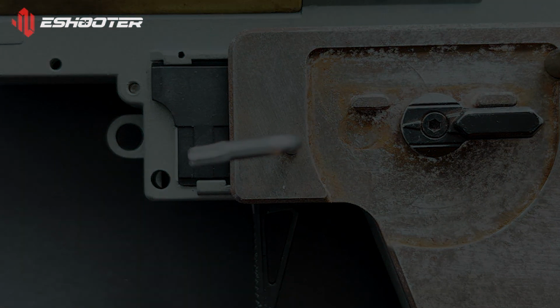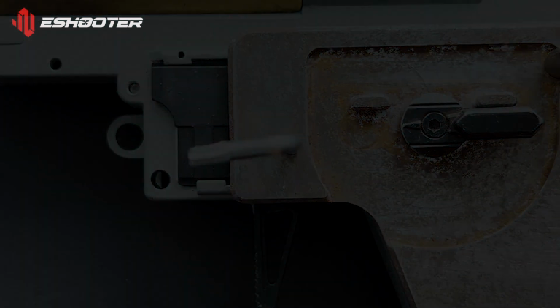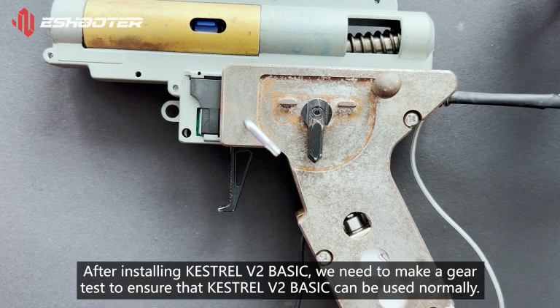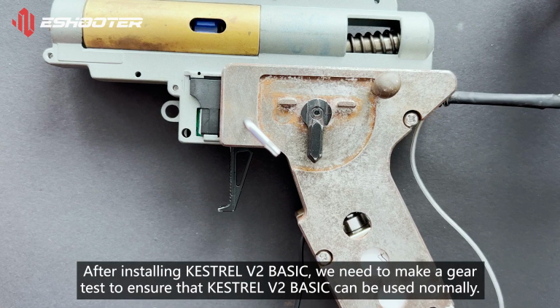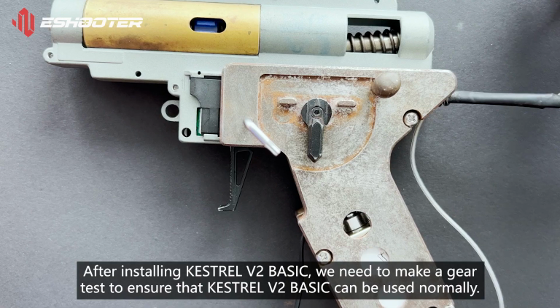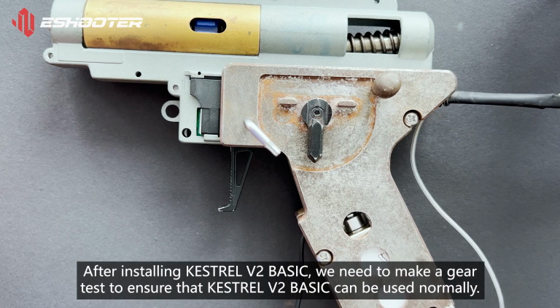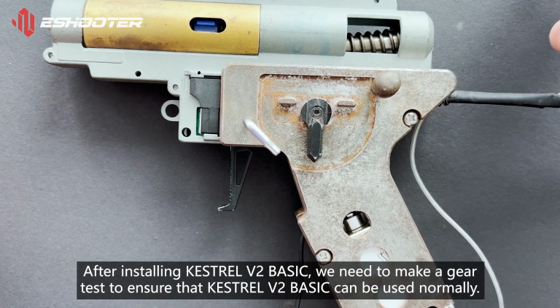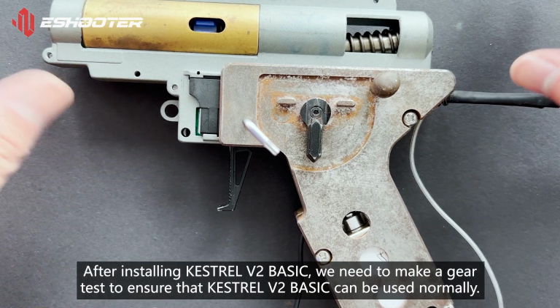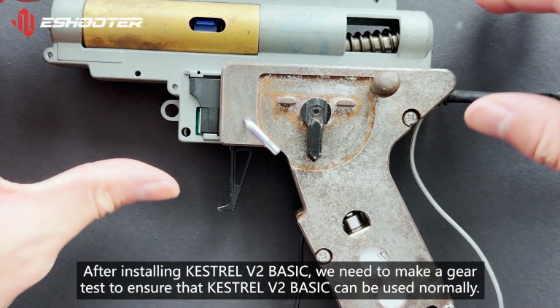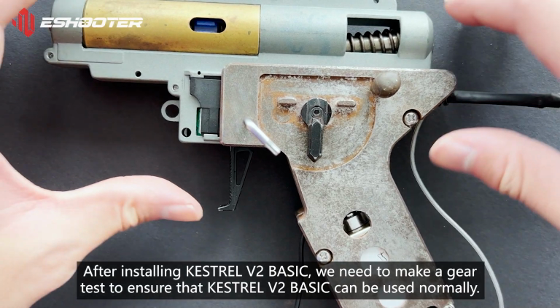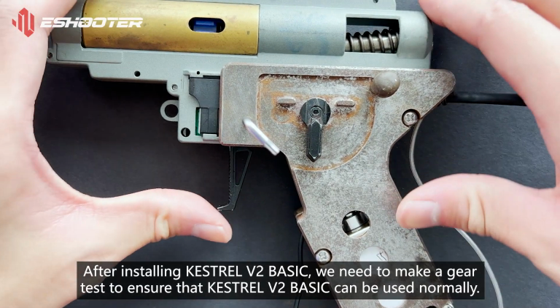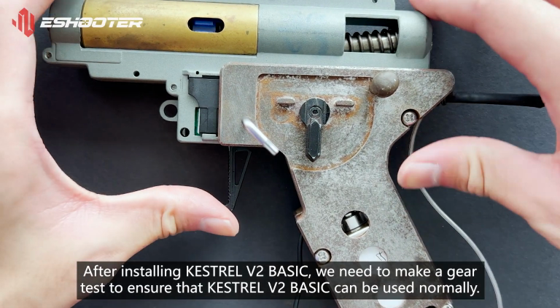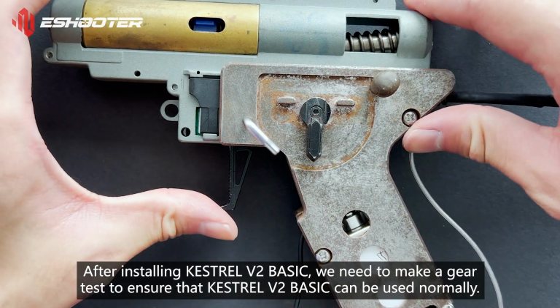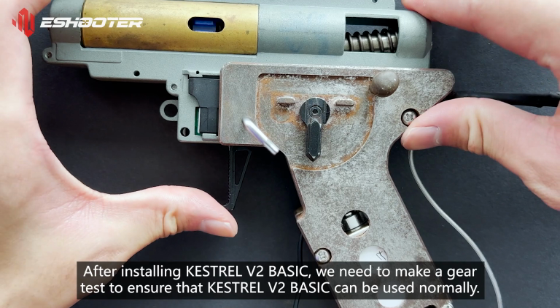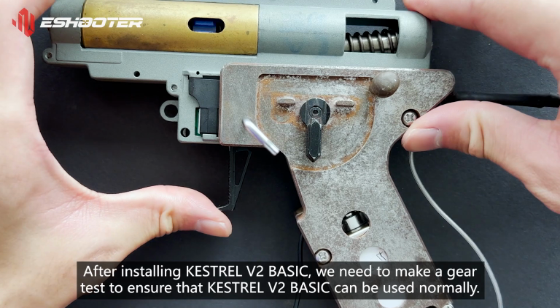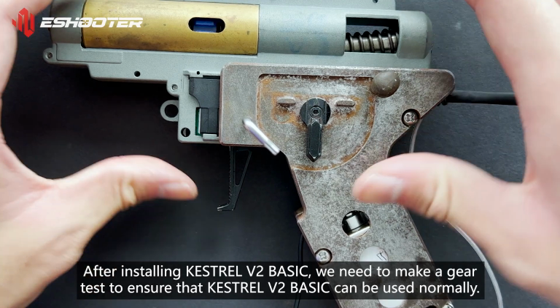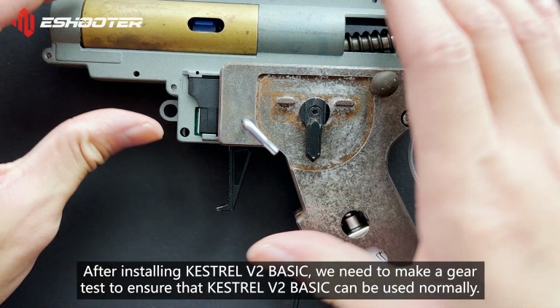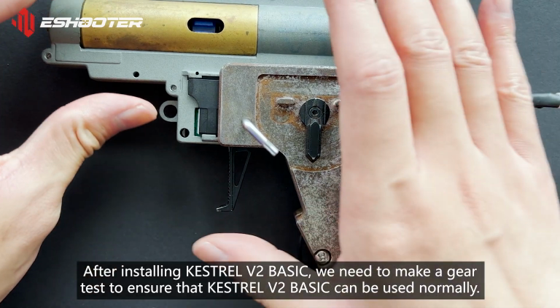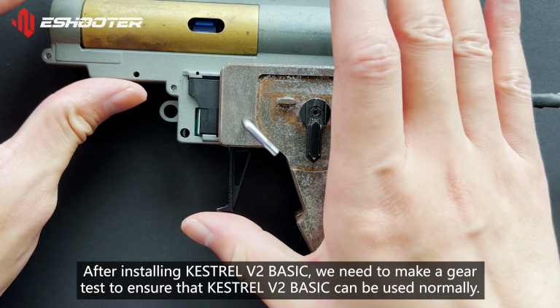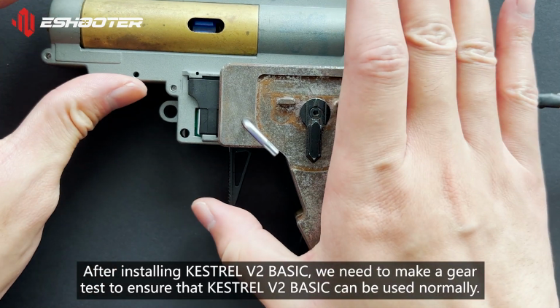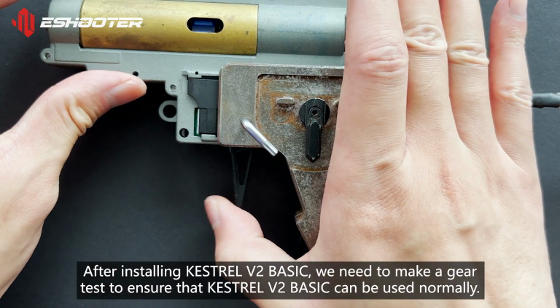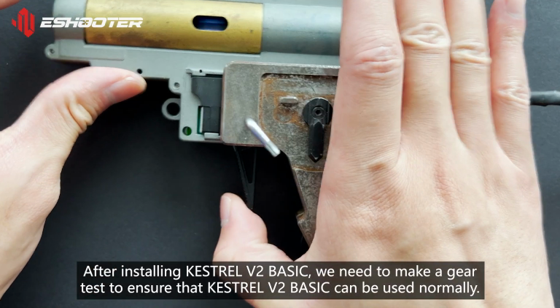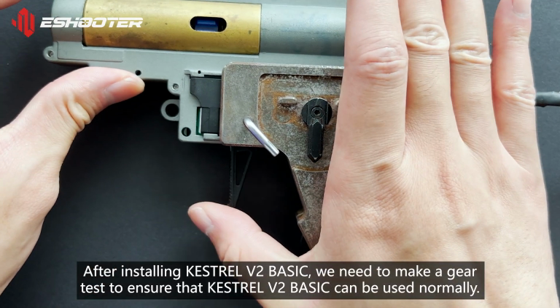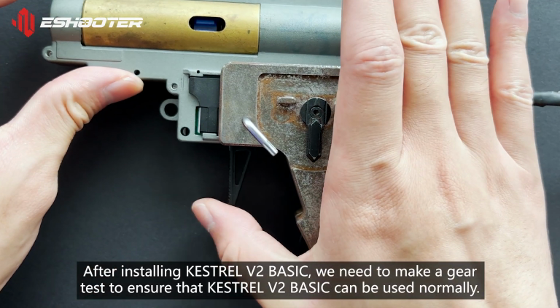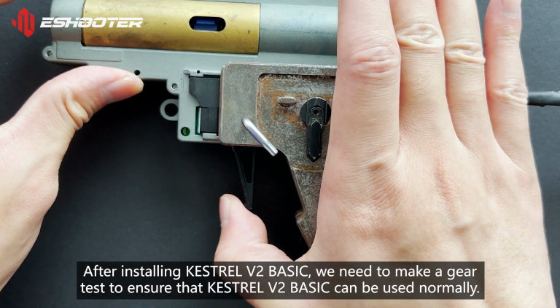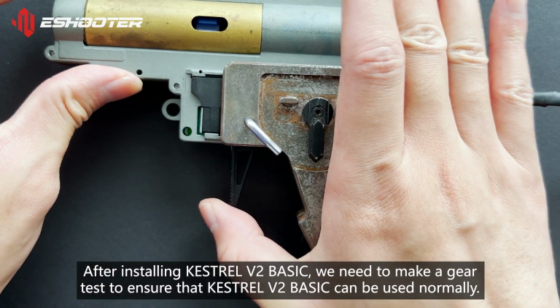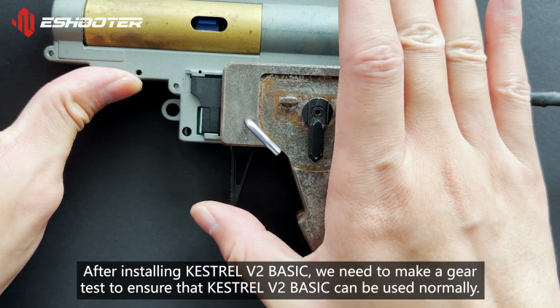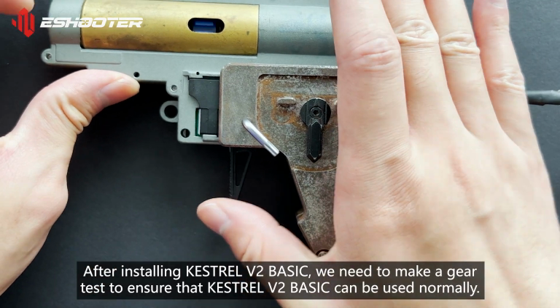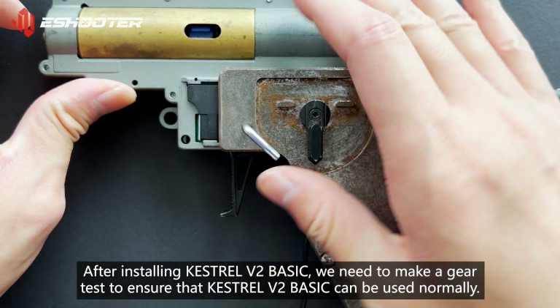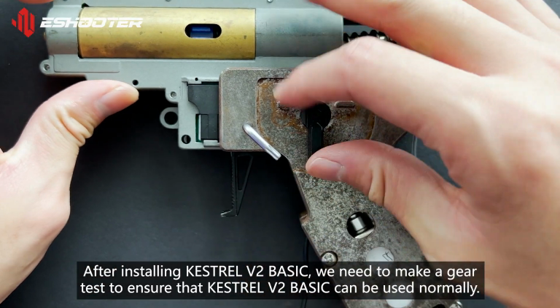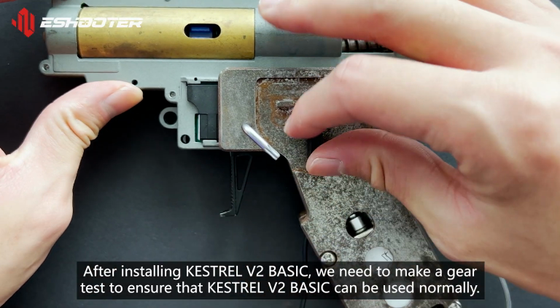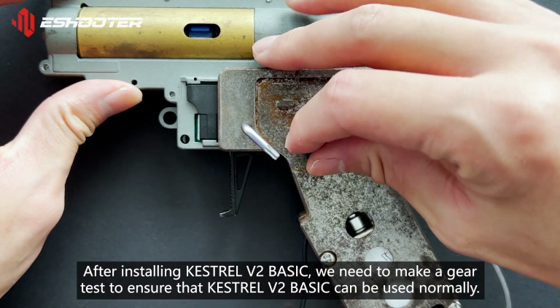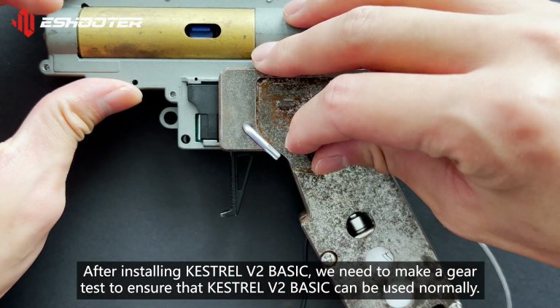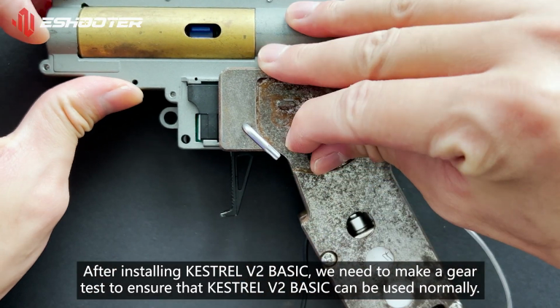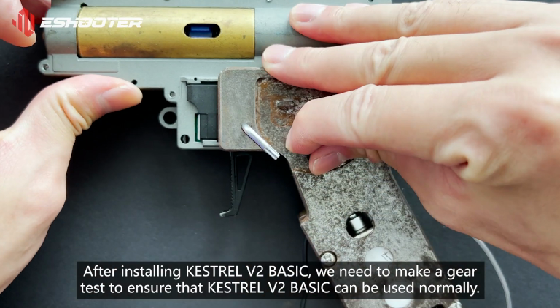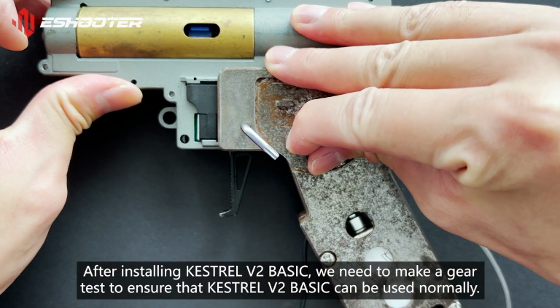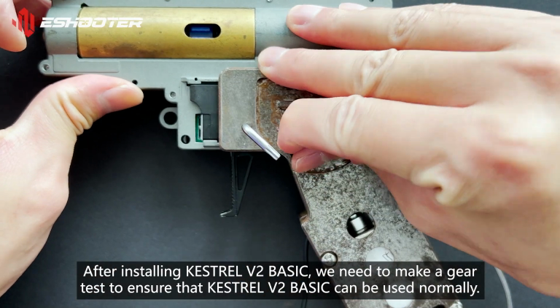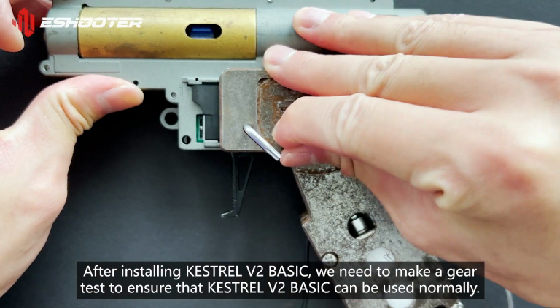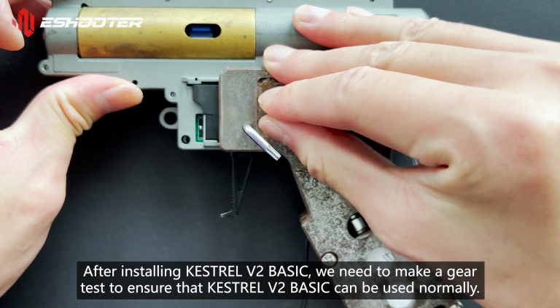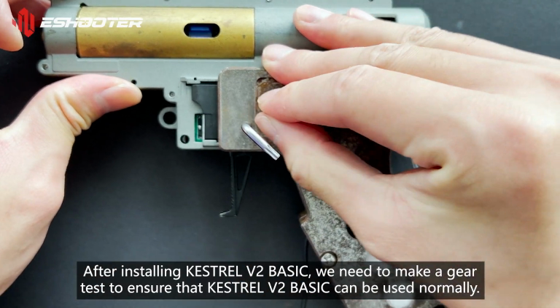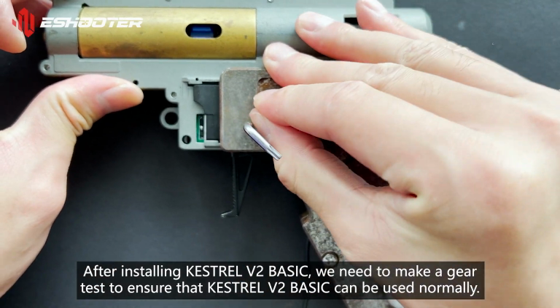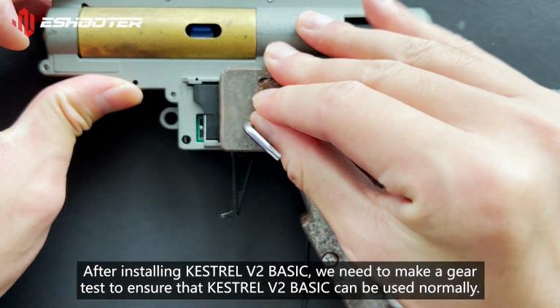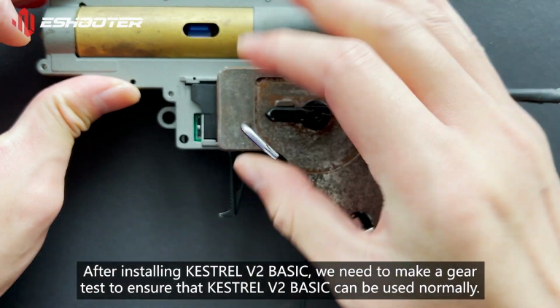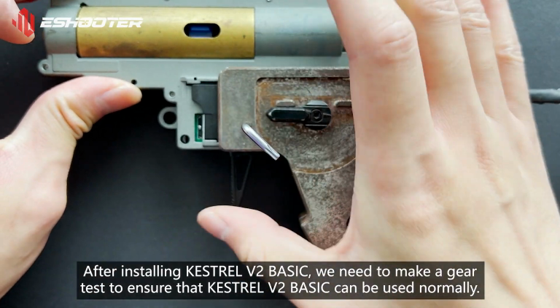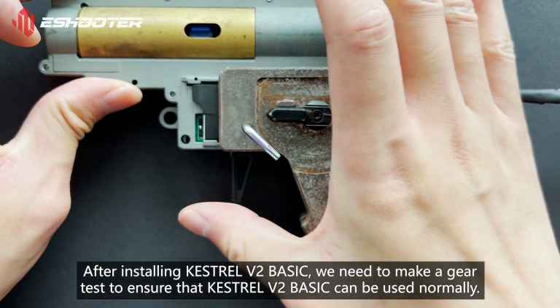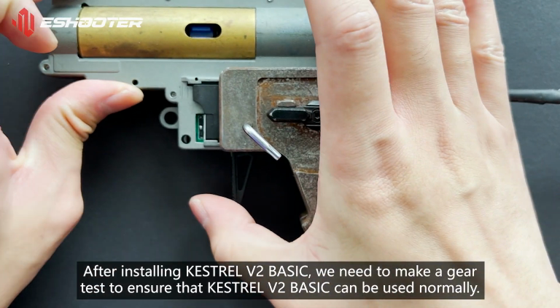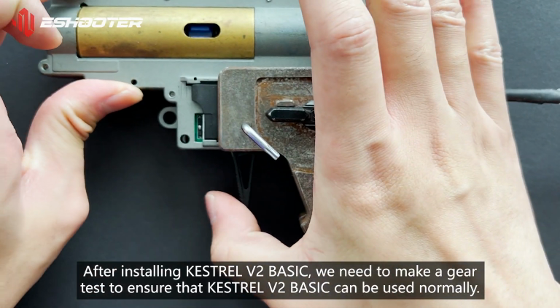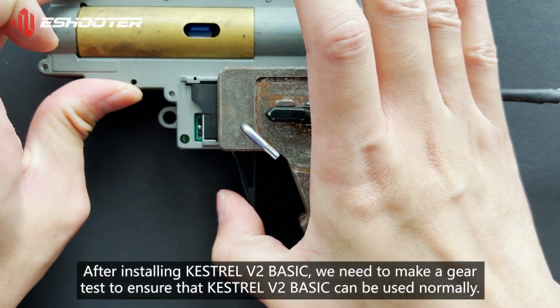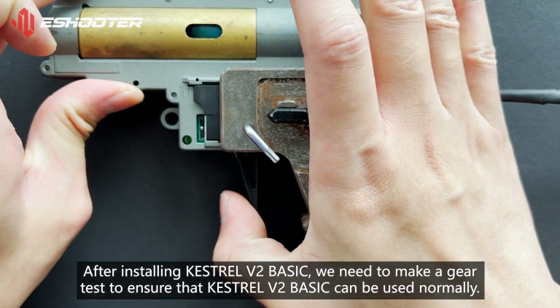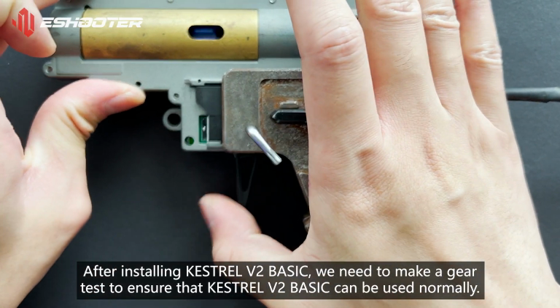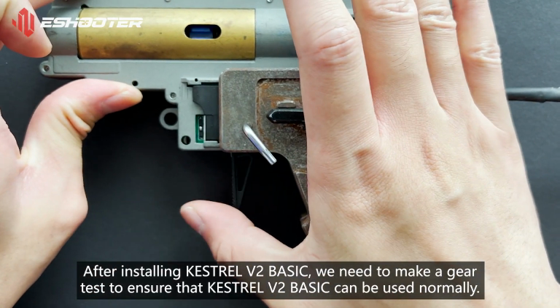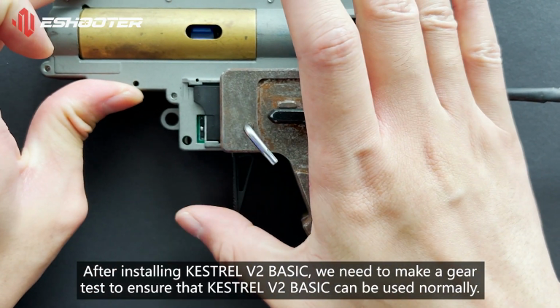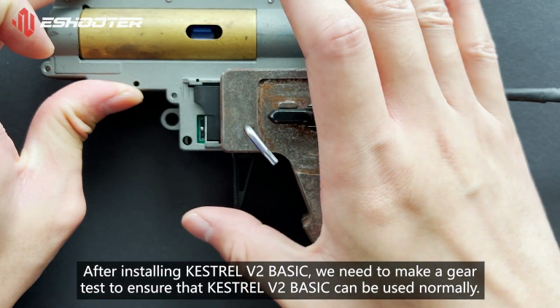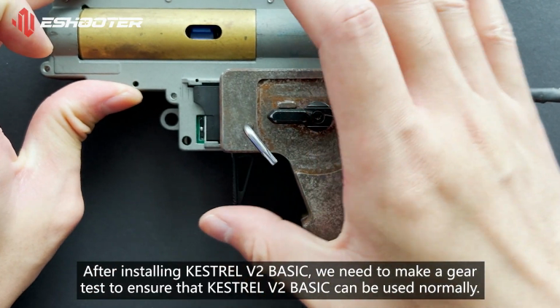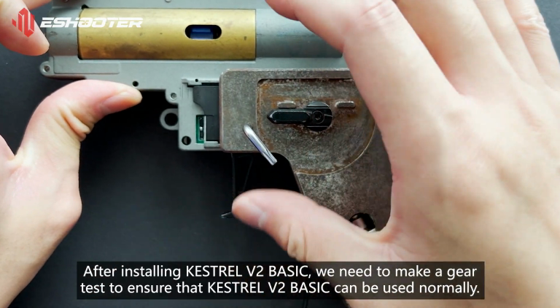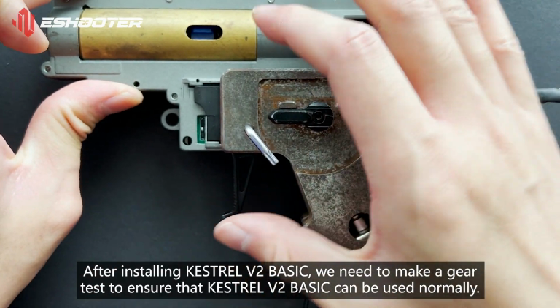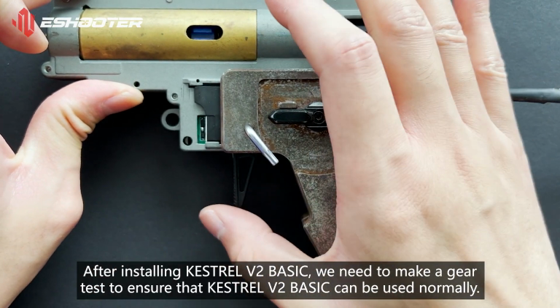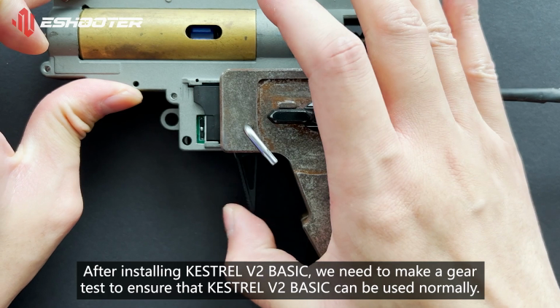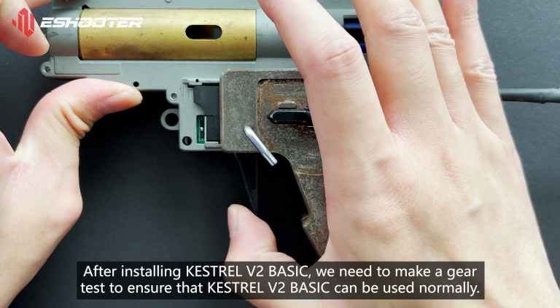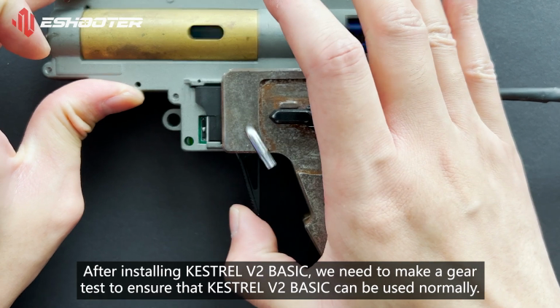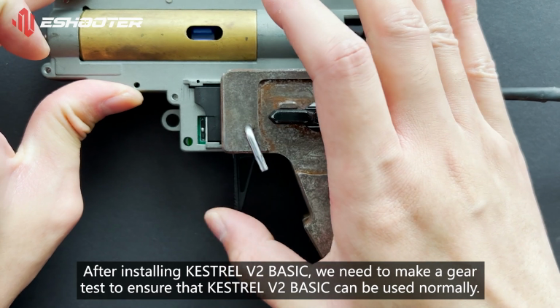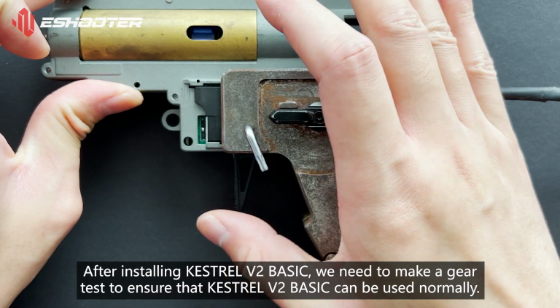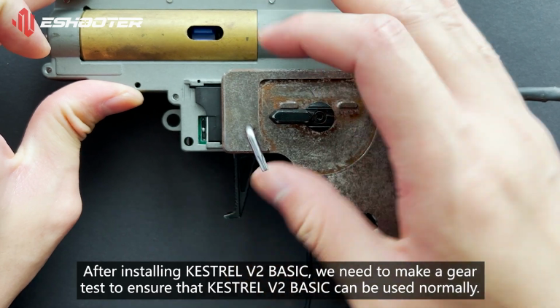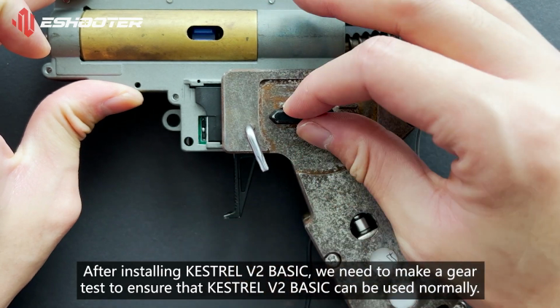After installing Kestrel V2 Basic, we need to make a gear test to ensure that Kestrel V2 Basic can be used normally.